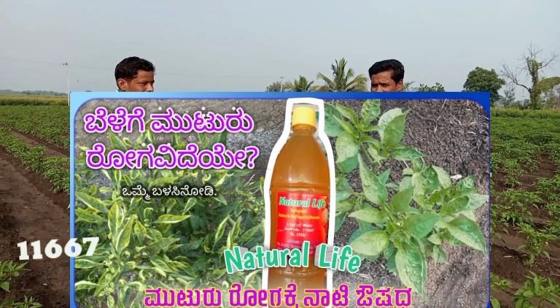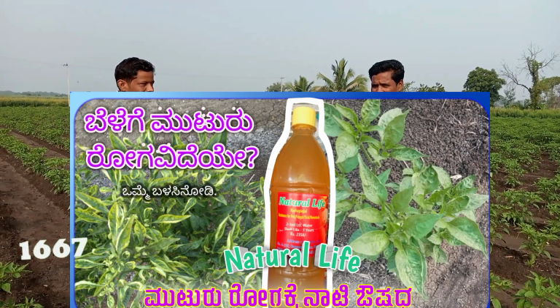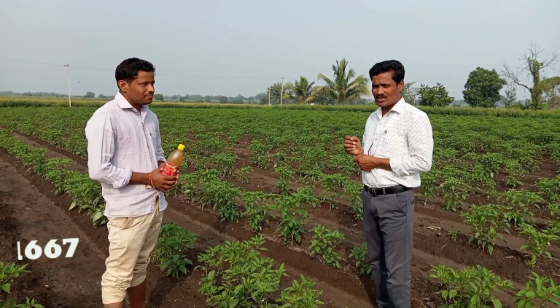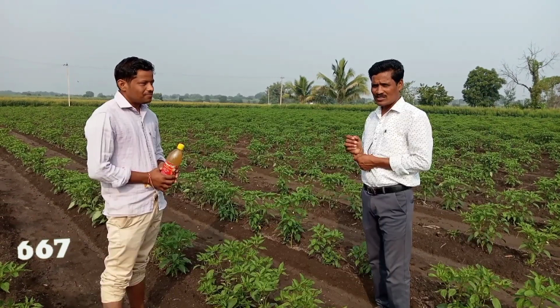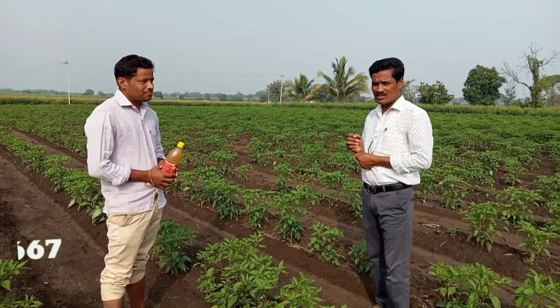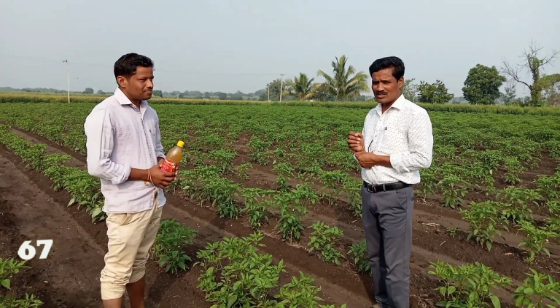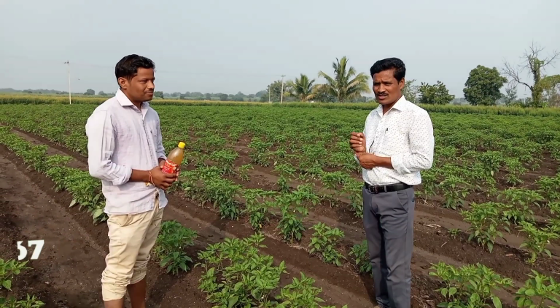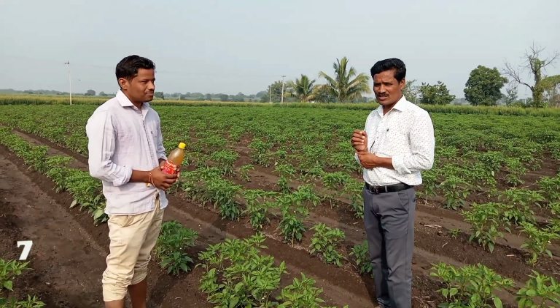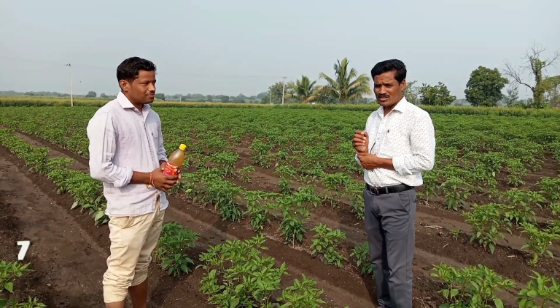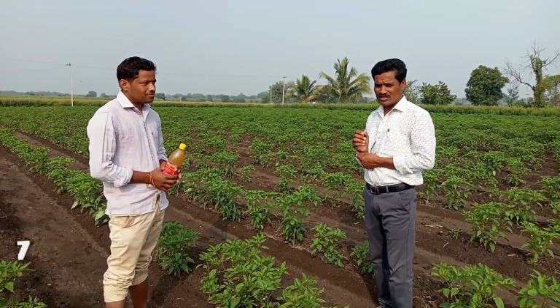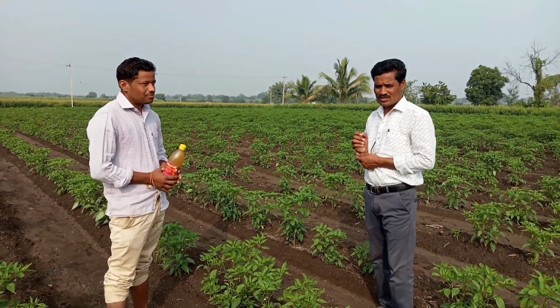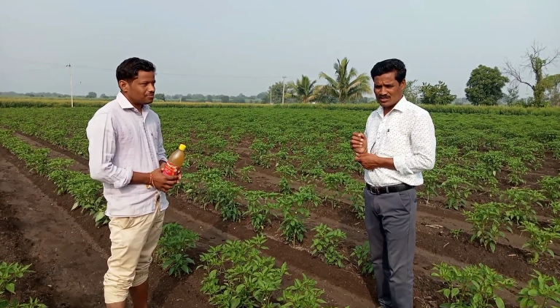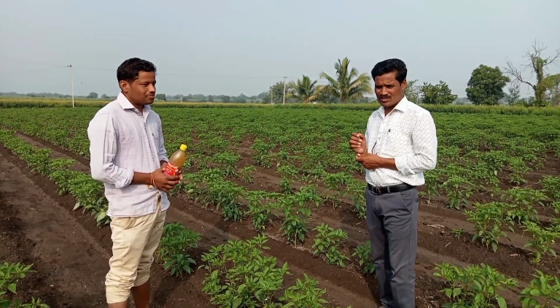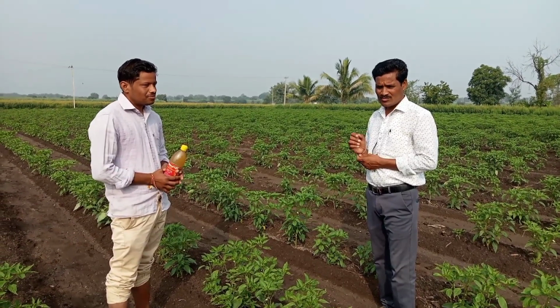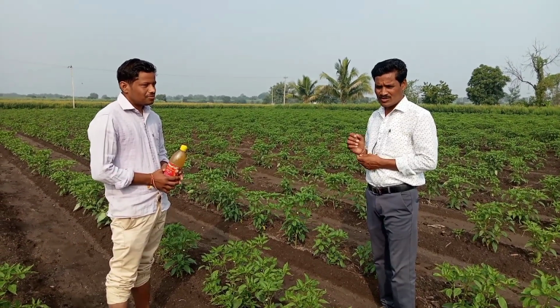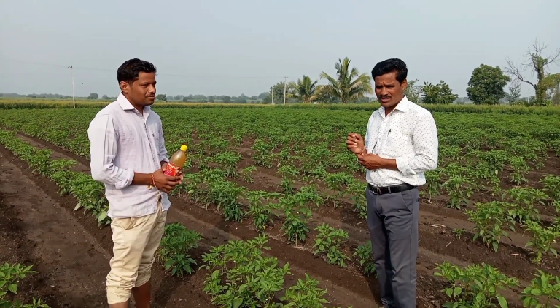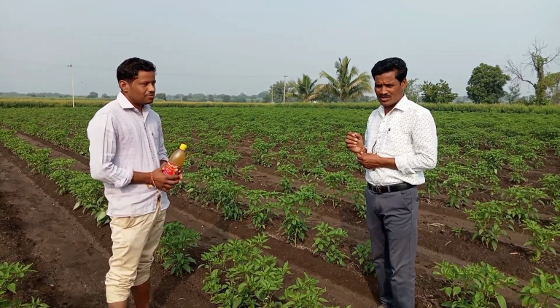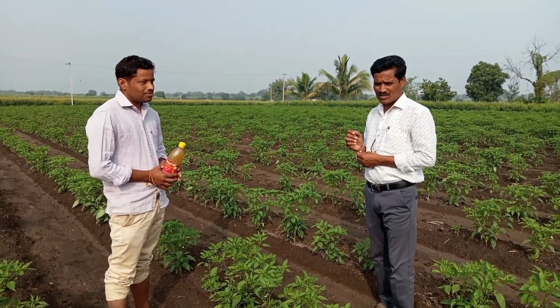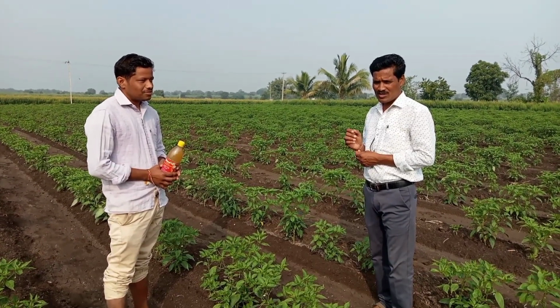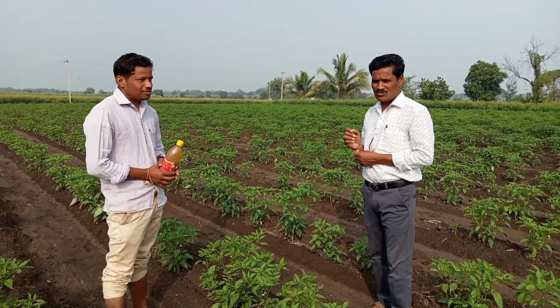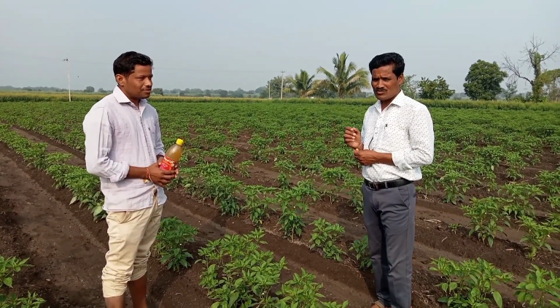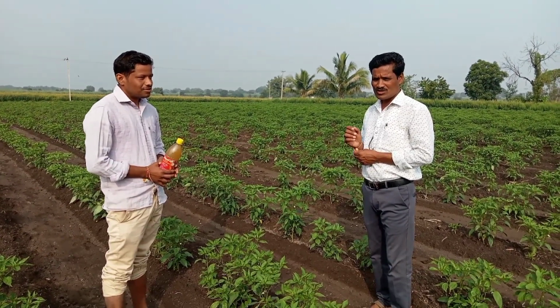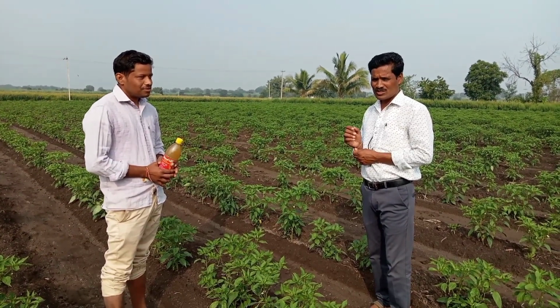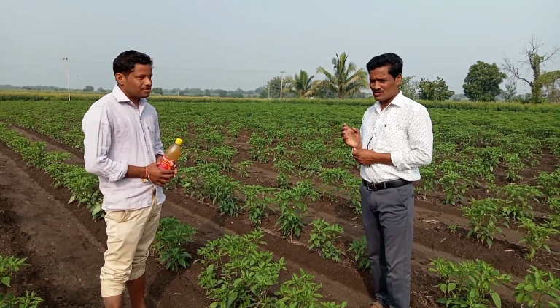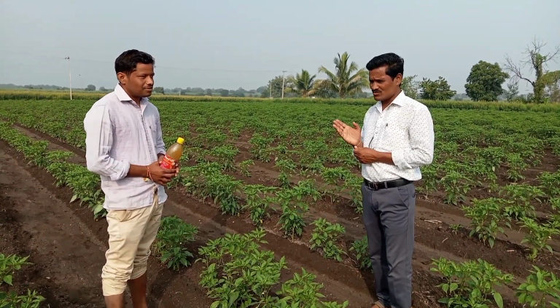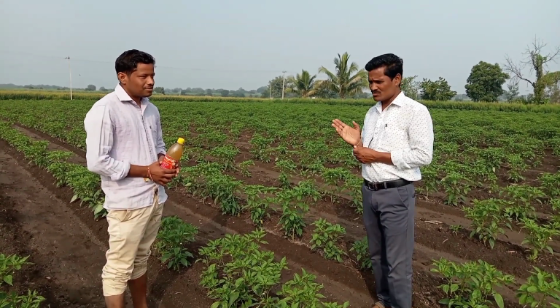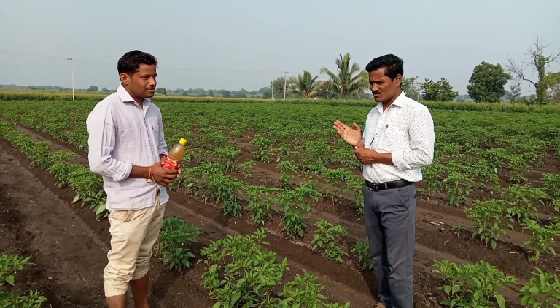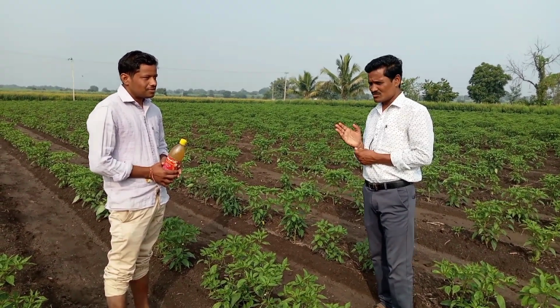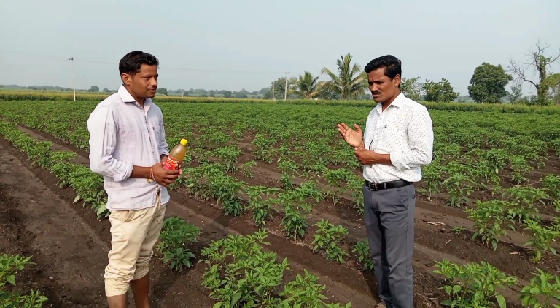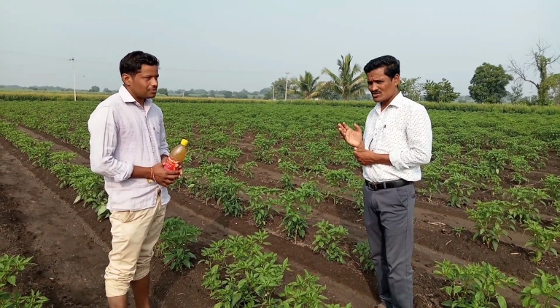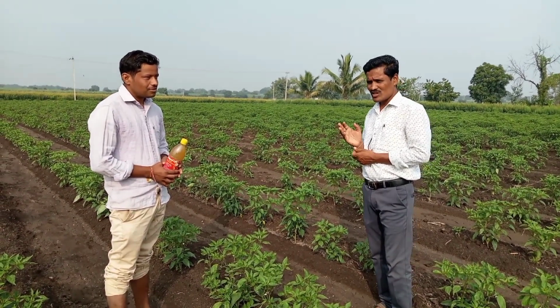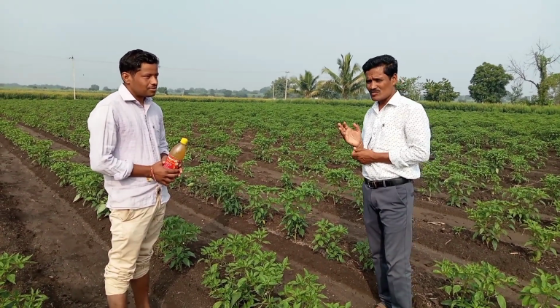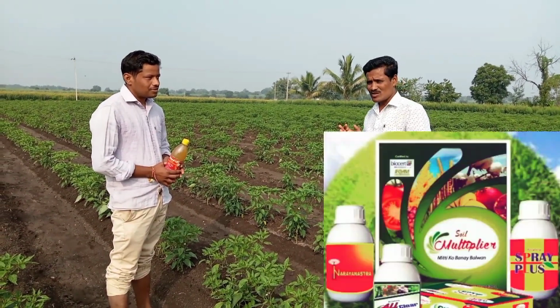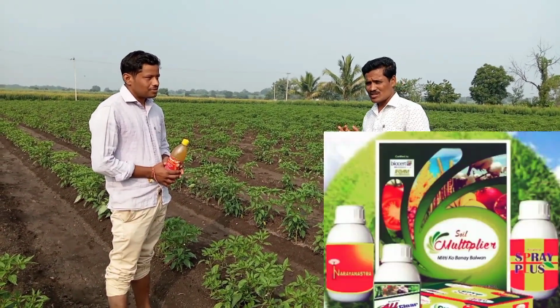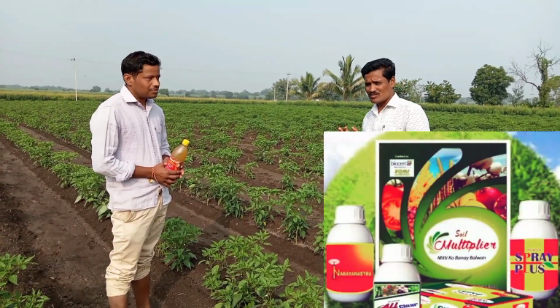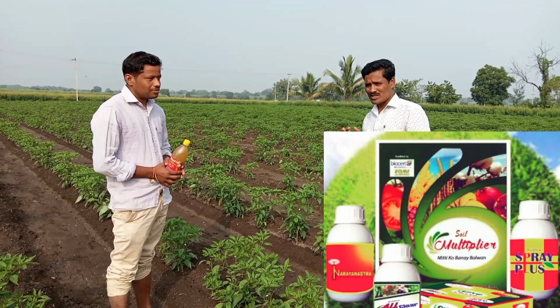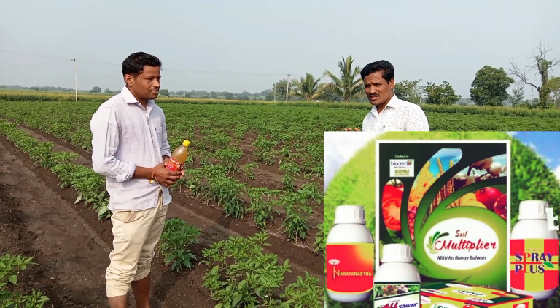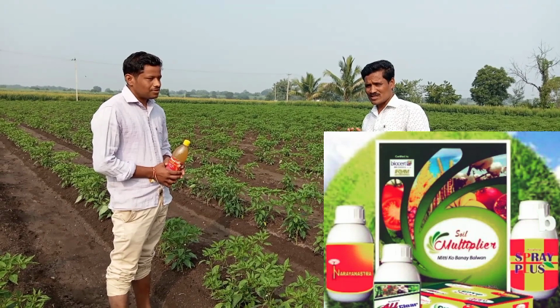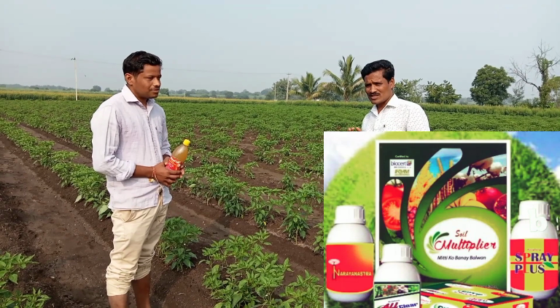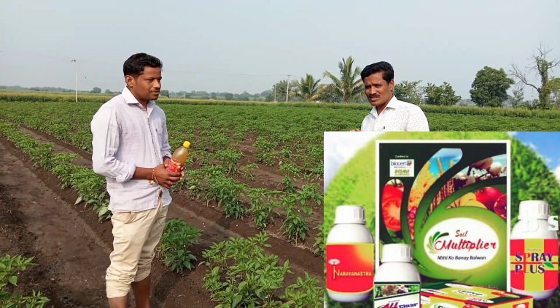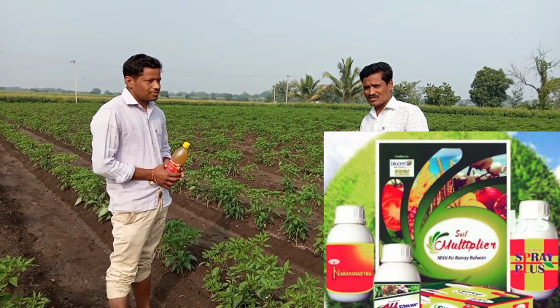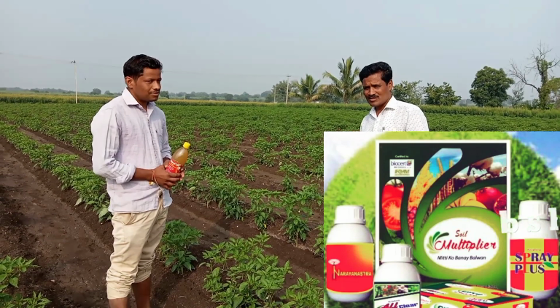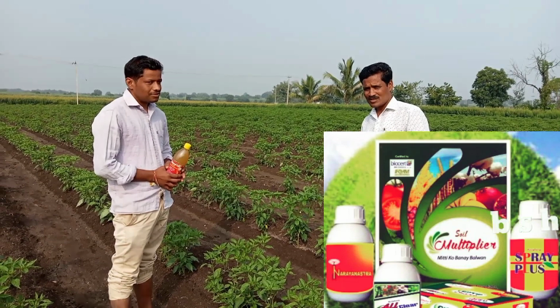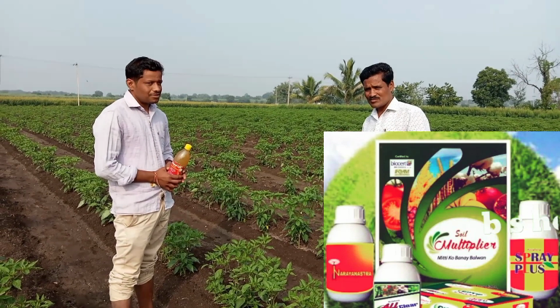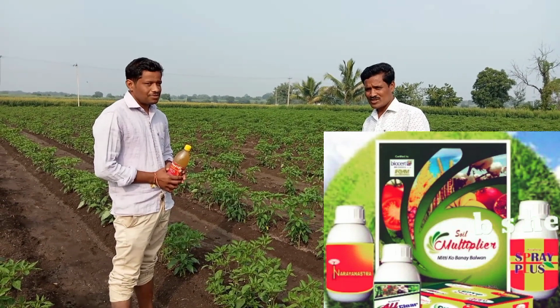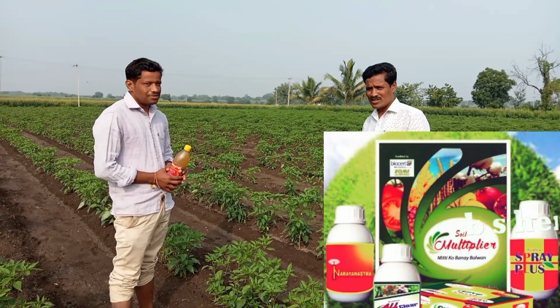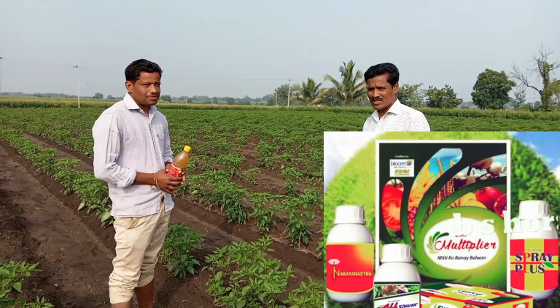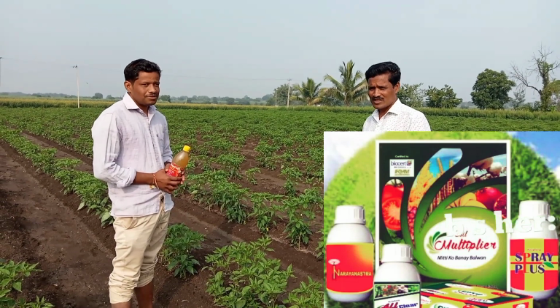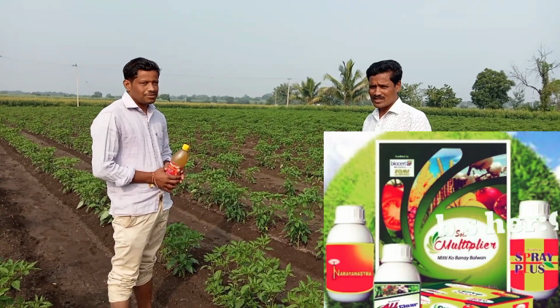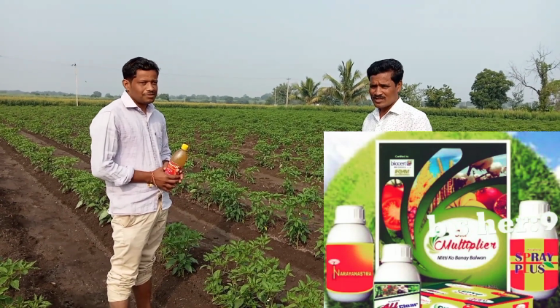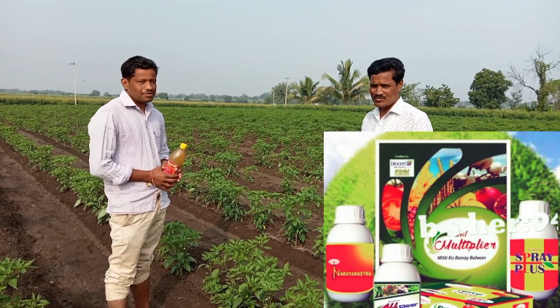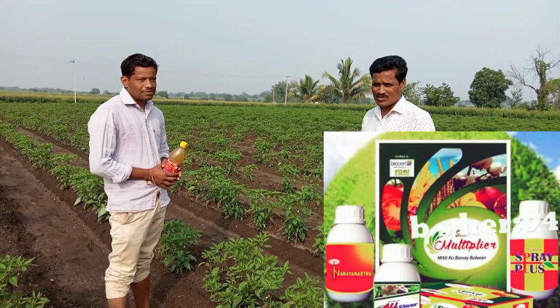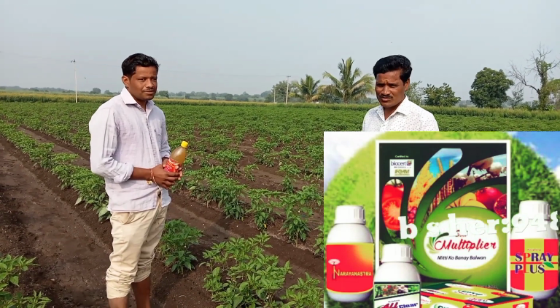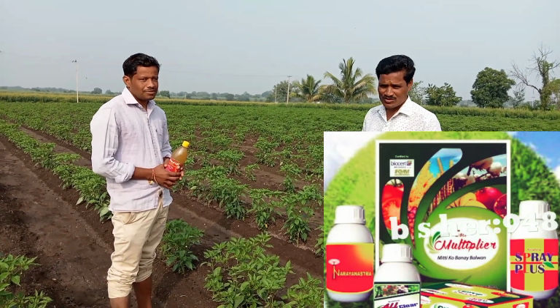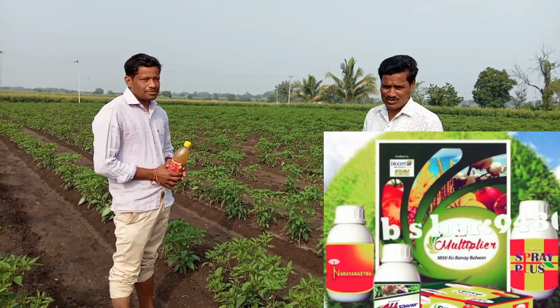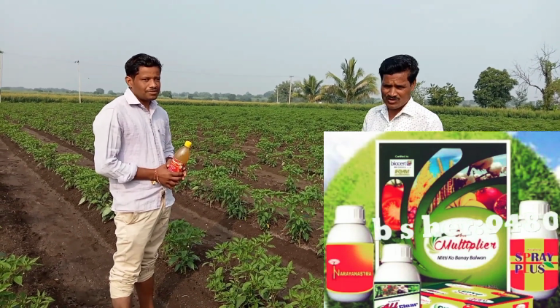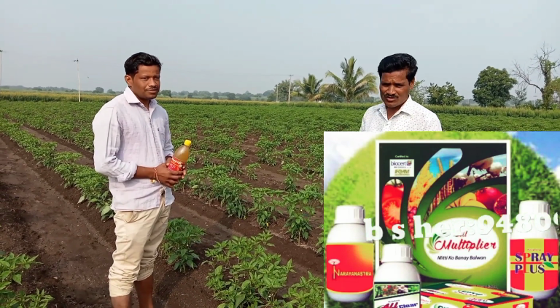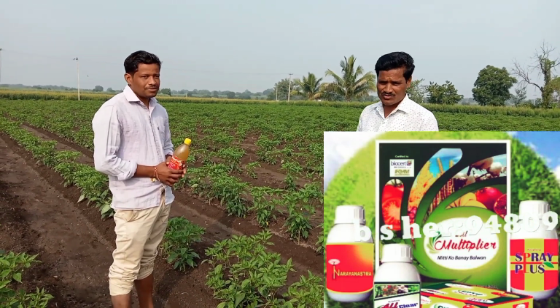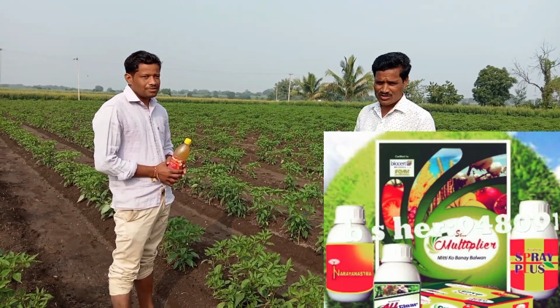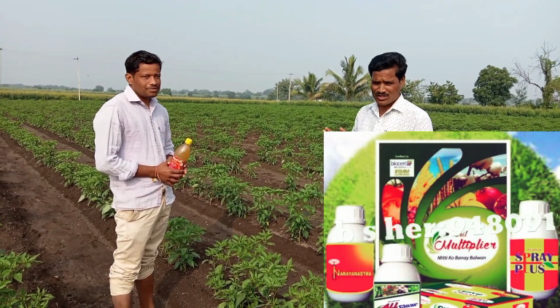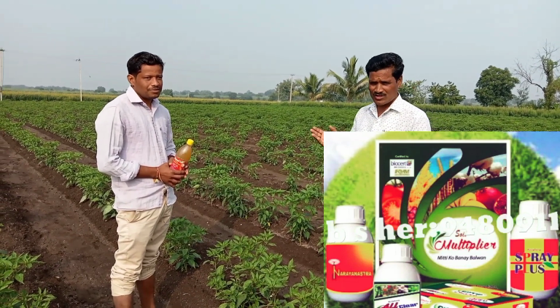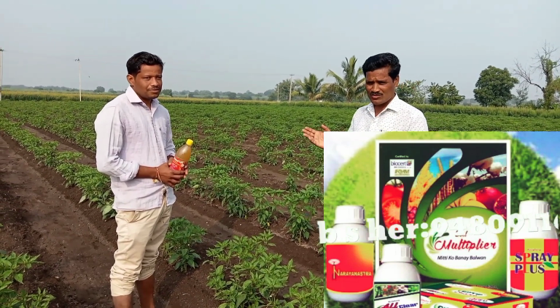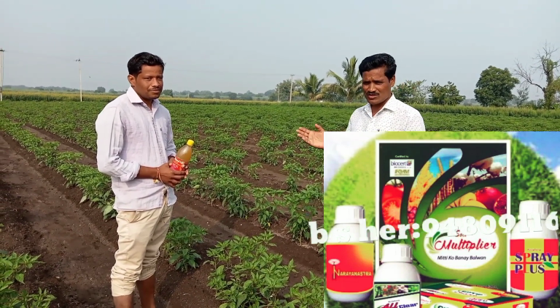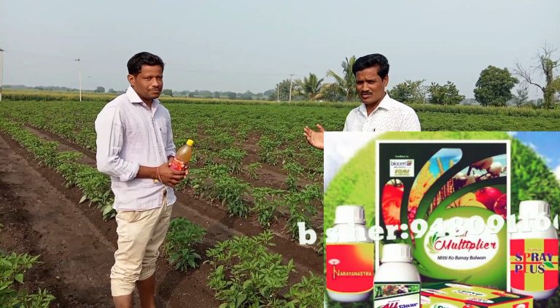This is the soil multiplier company, an organic company, and this is the soil multiplier company.